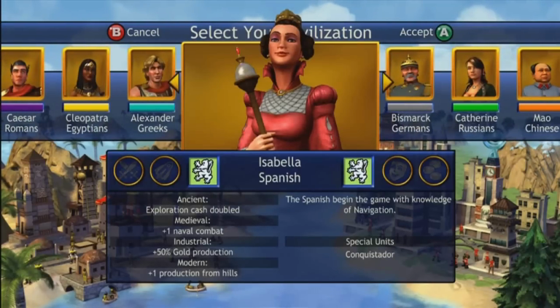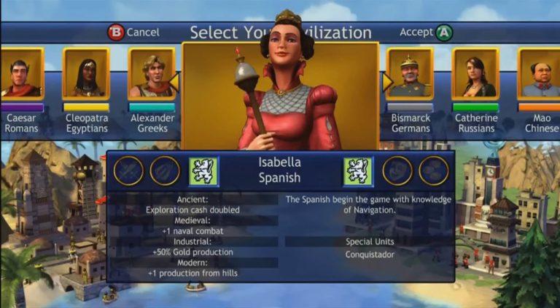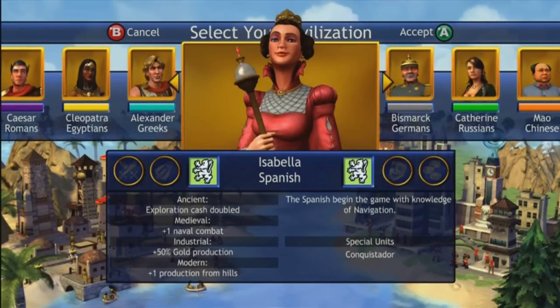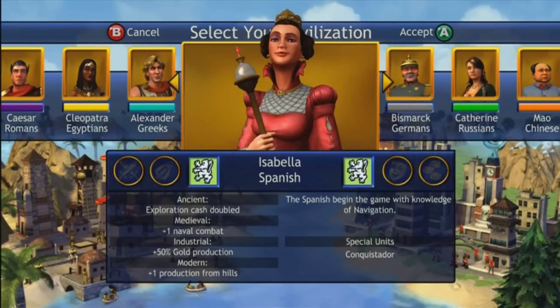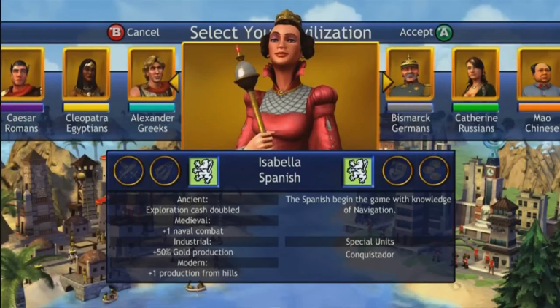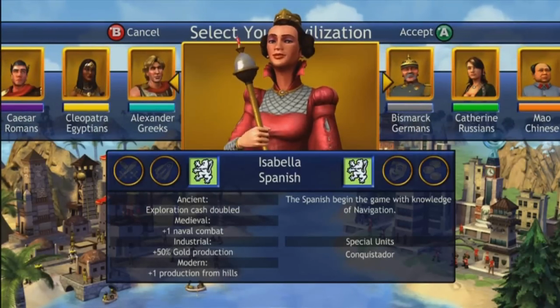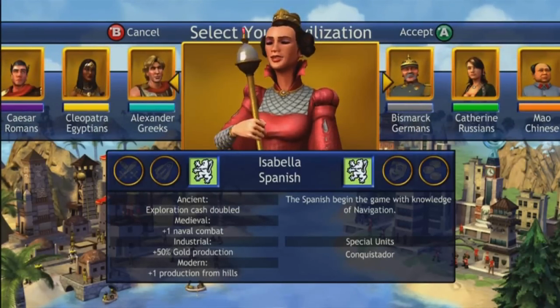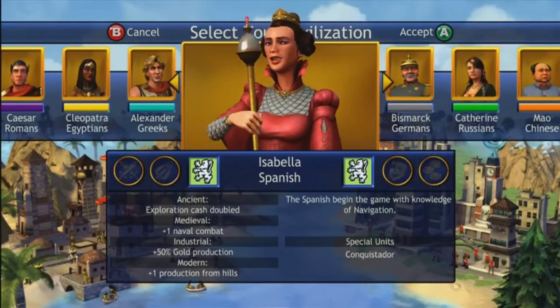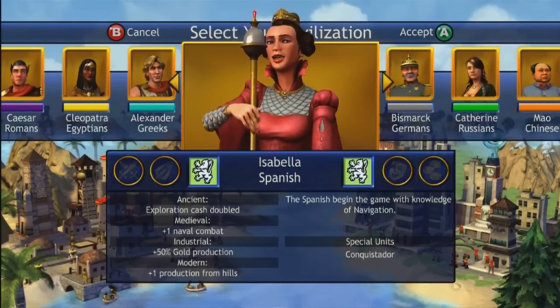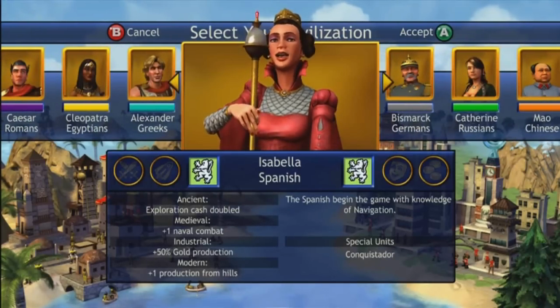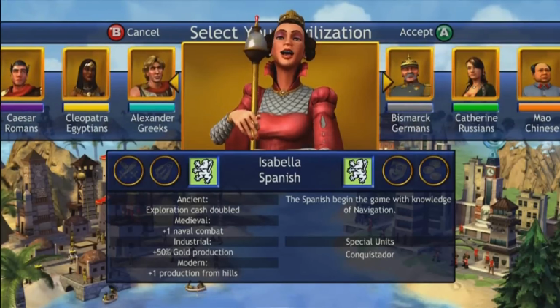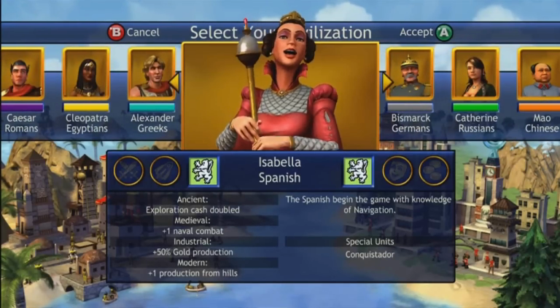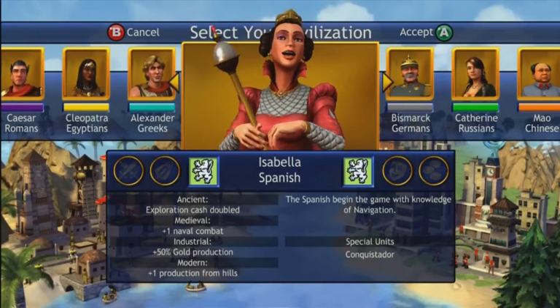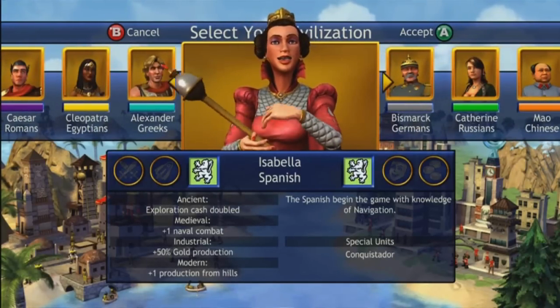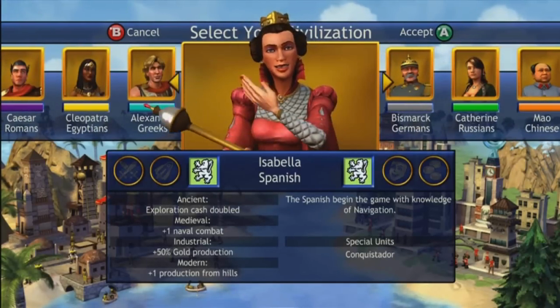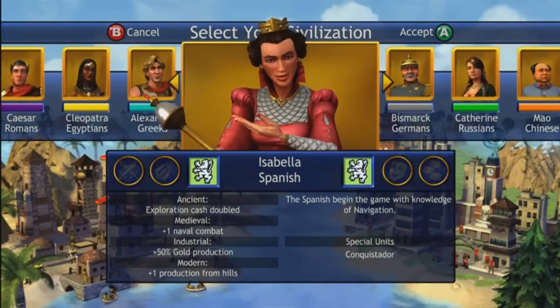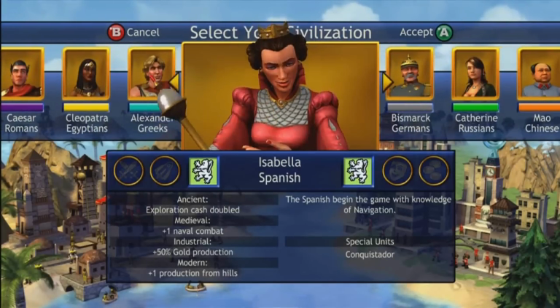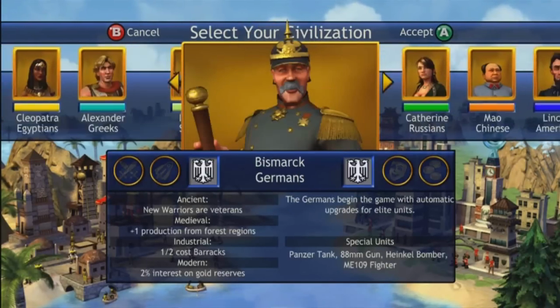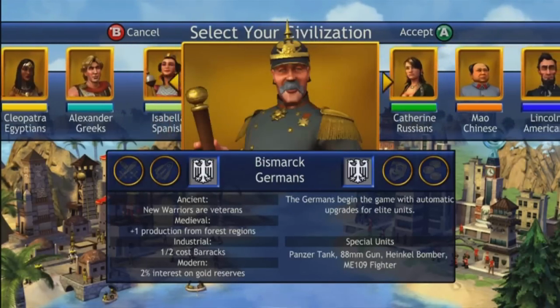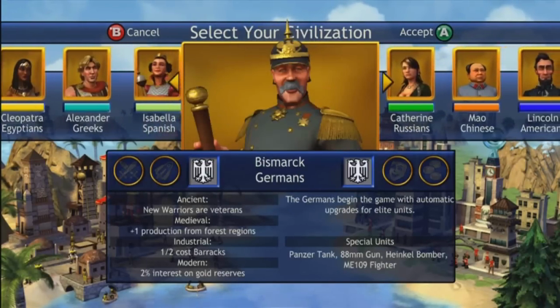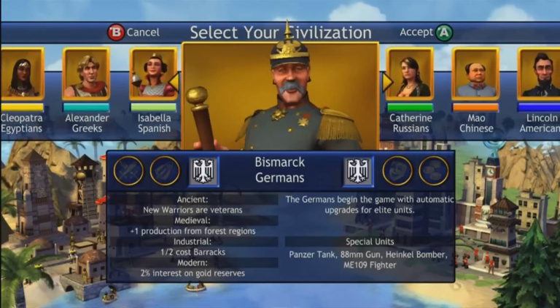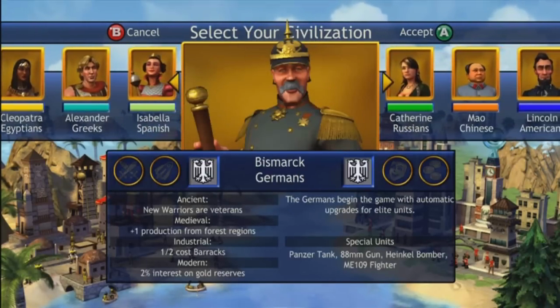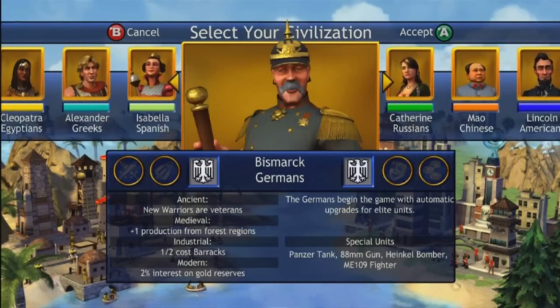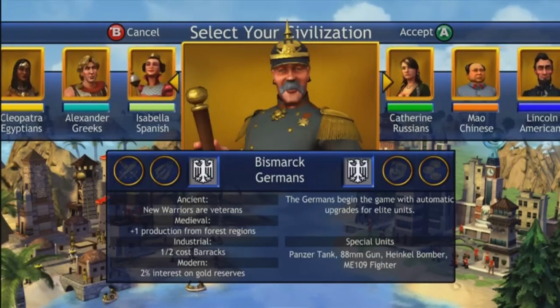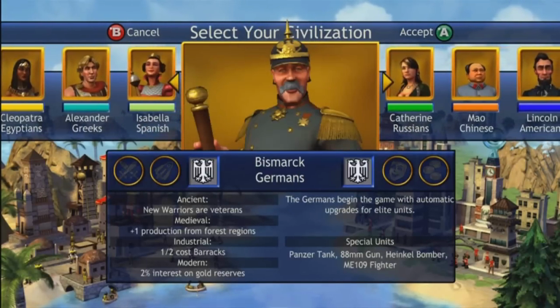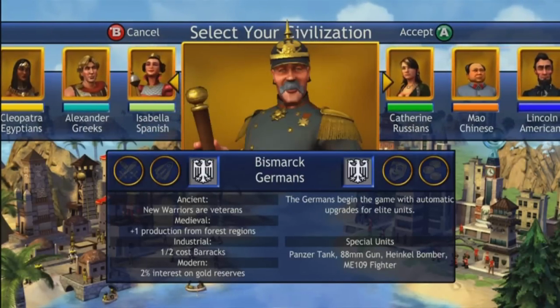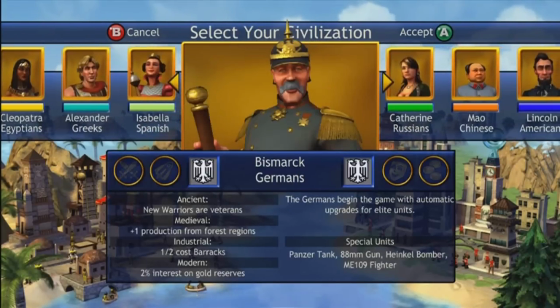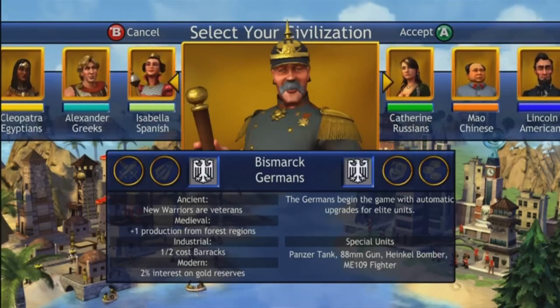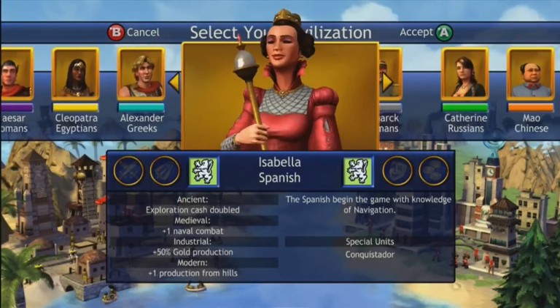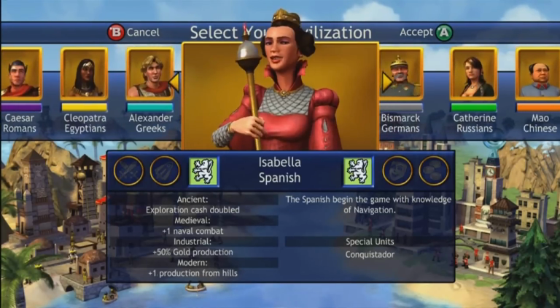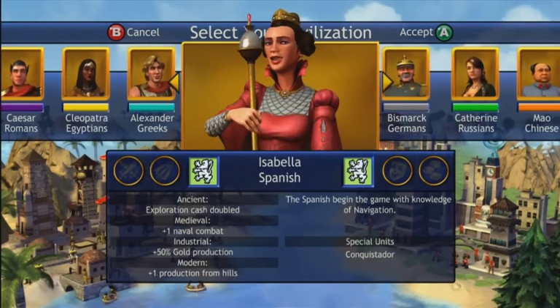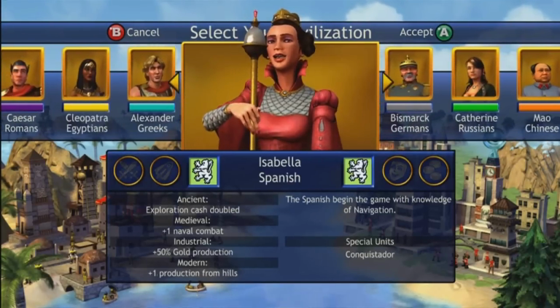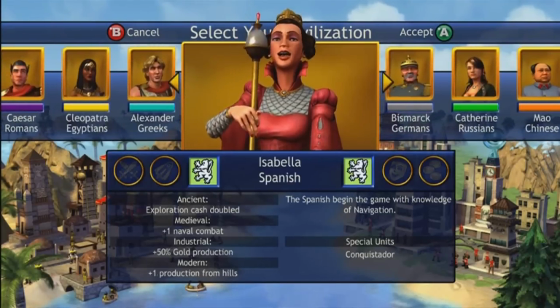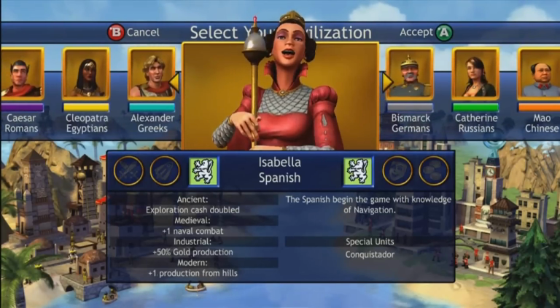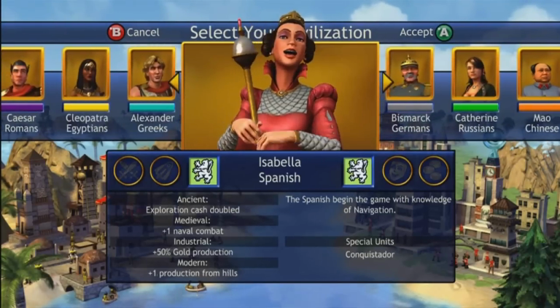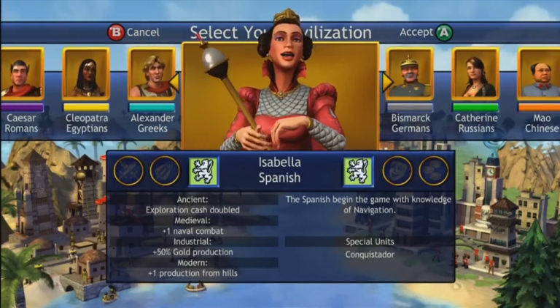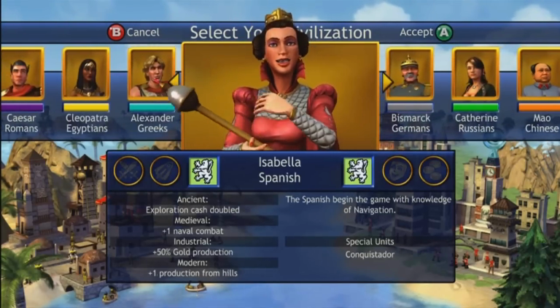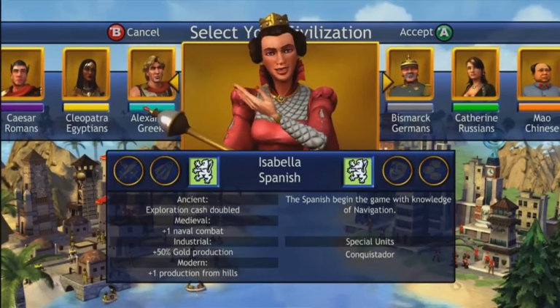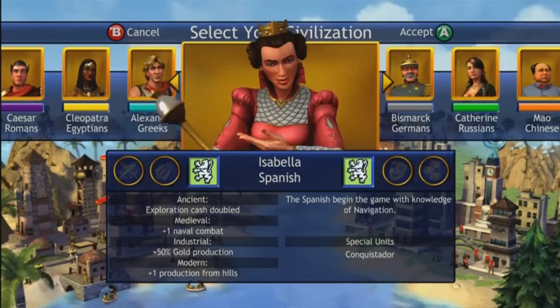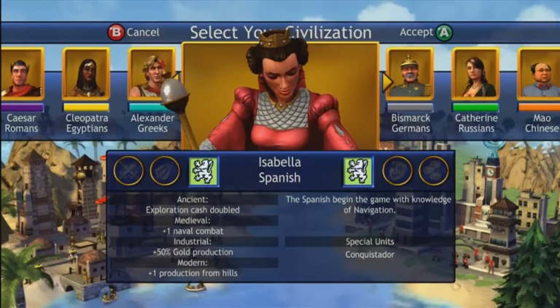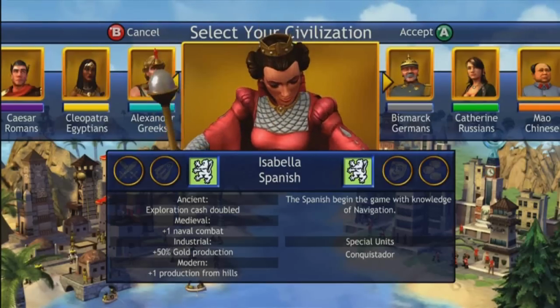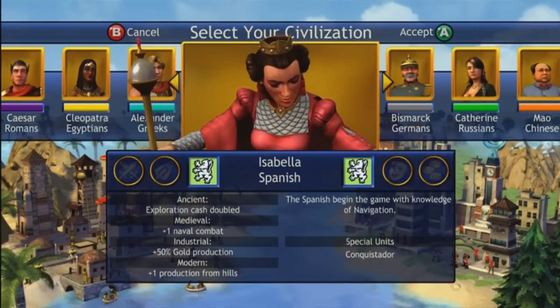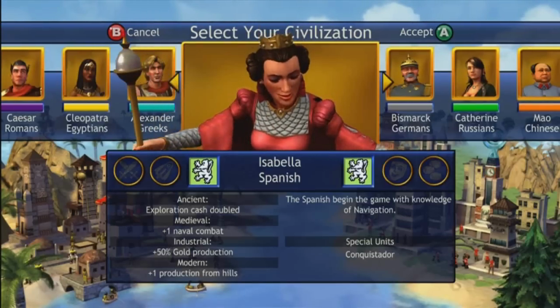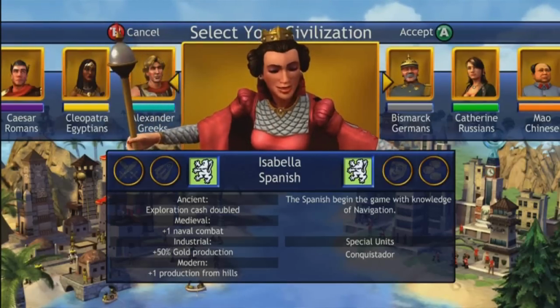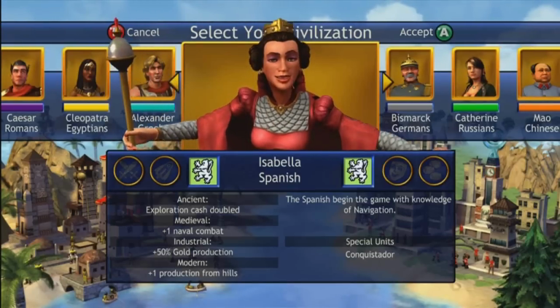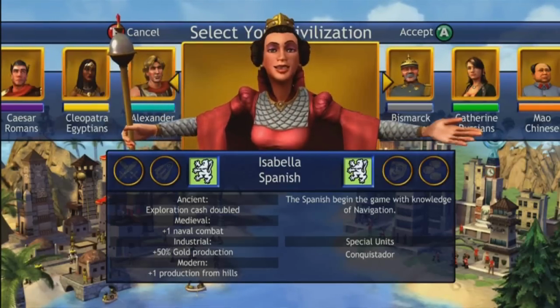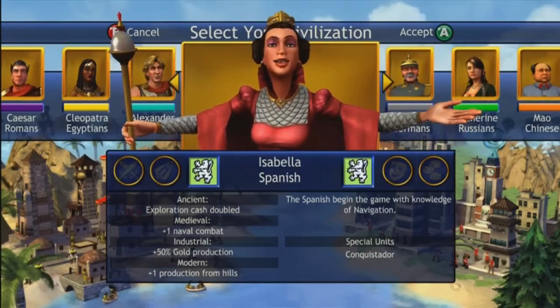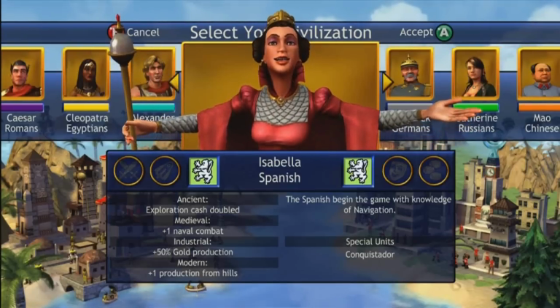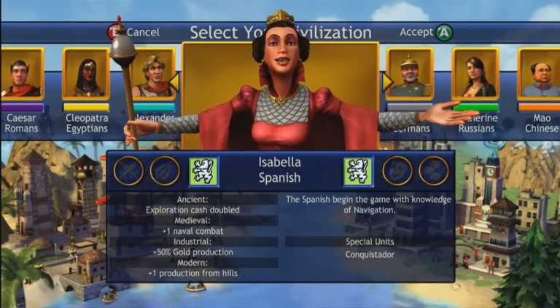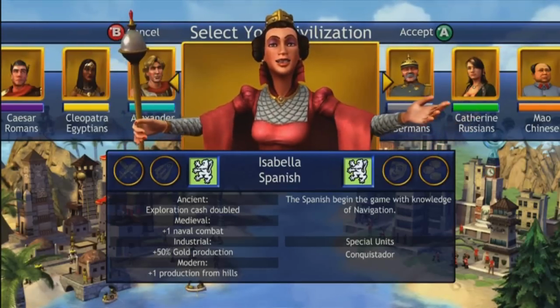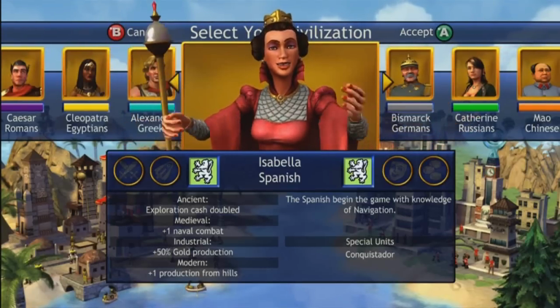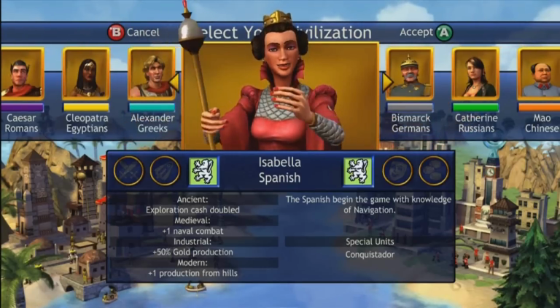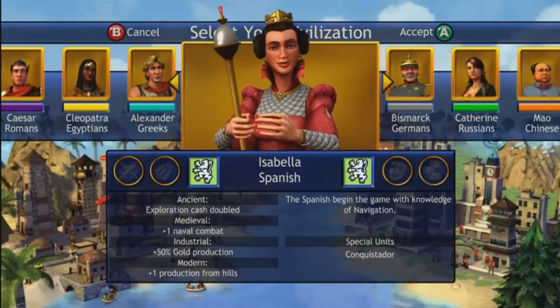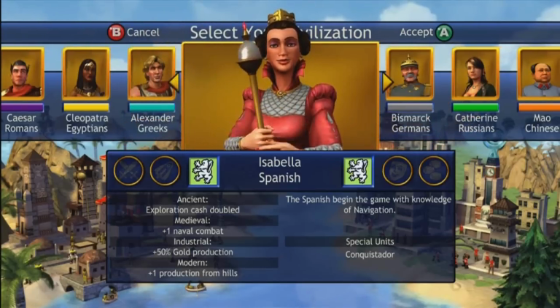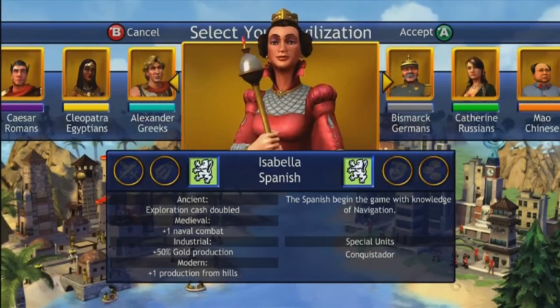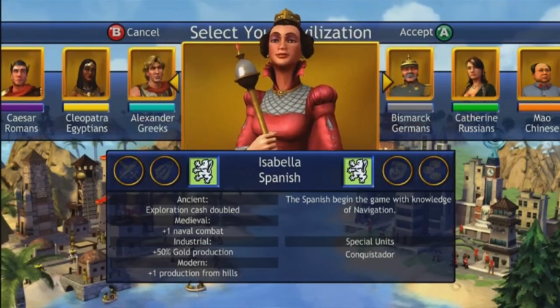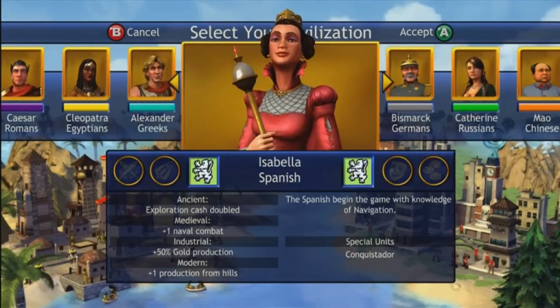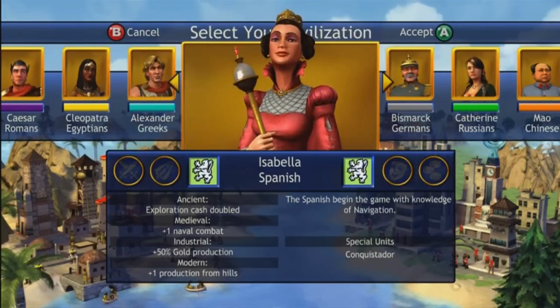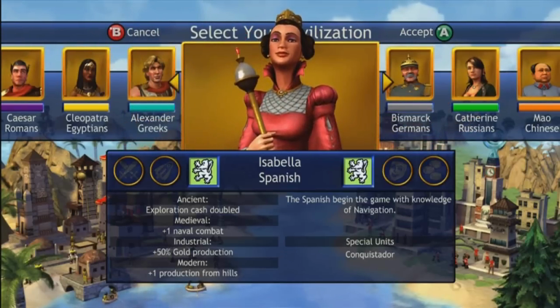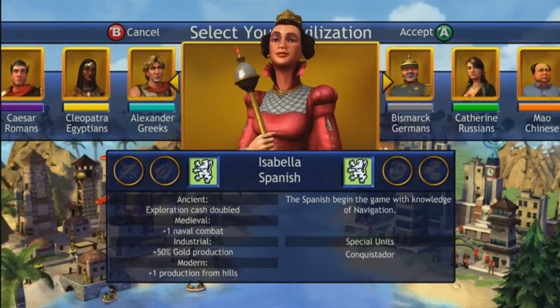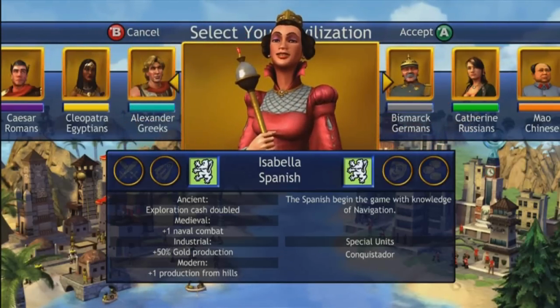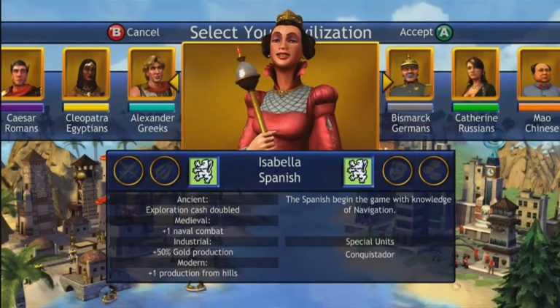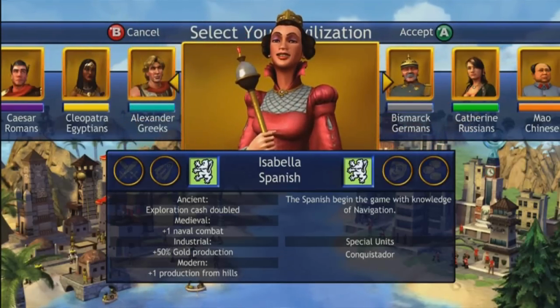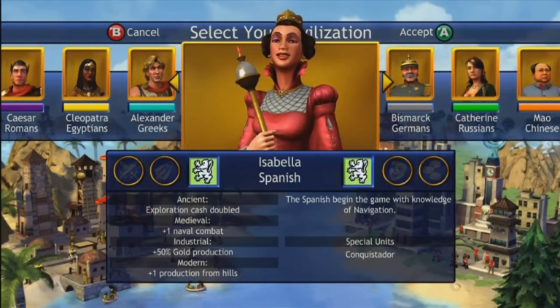The Spanish — I guess you could go with an economic victory with them, because they get explorer cost doubled and exploration cost doubled.